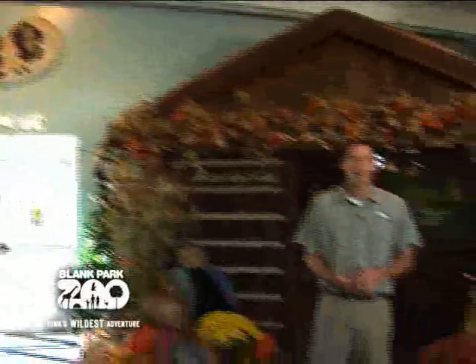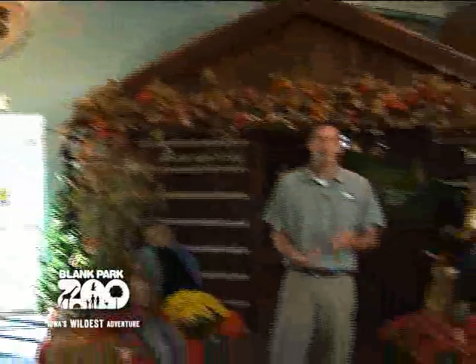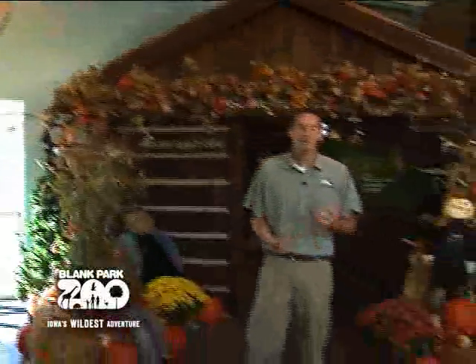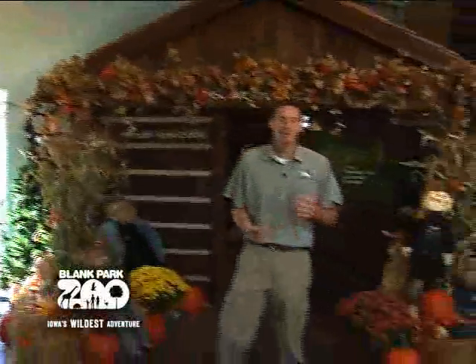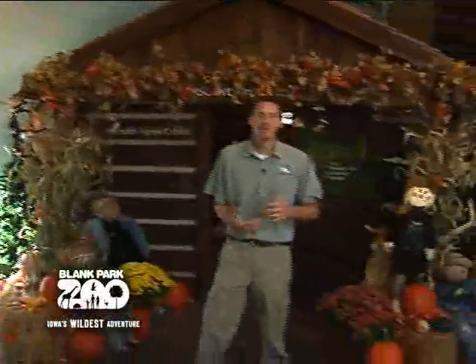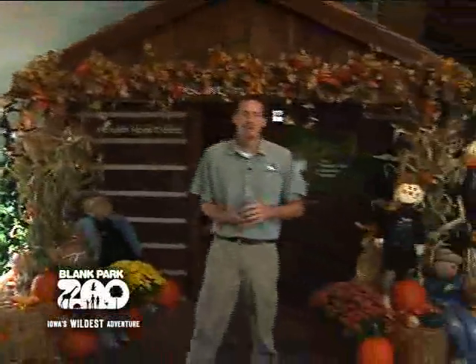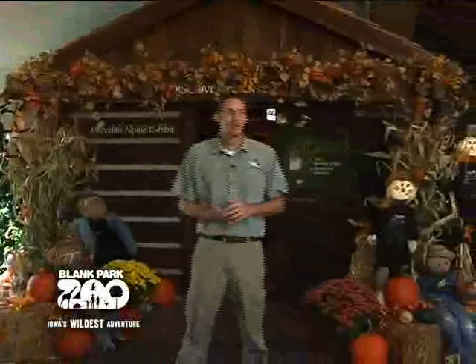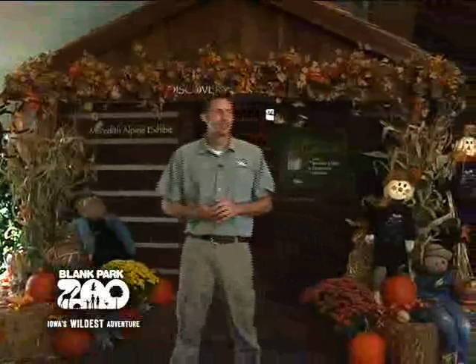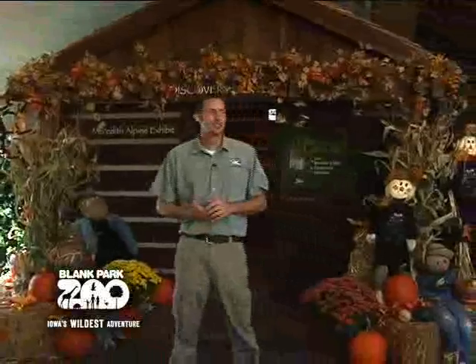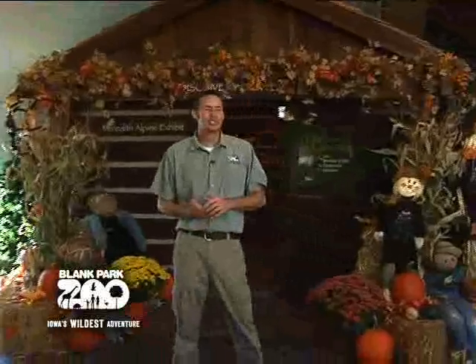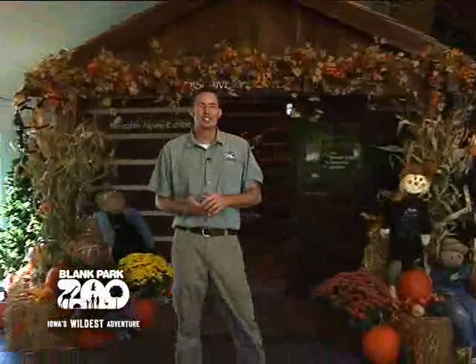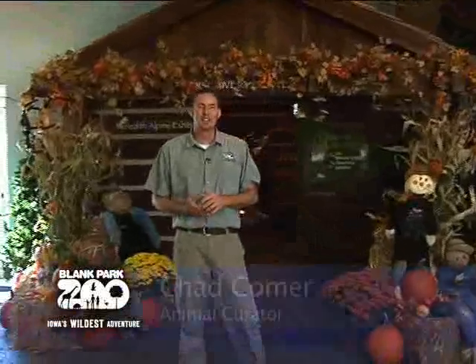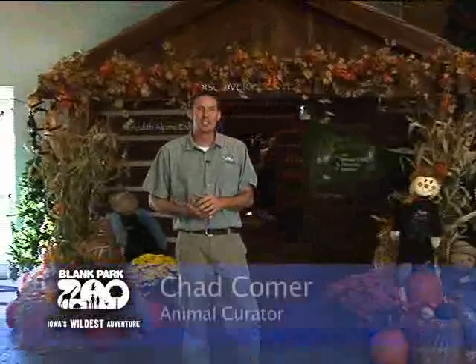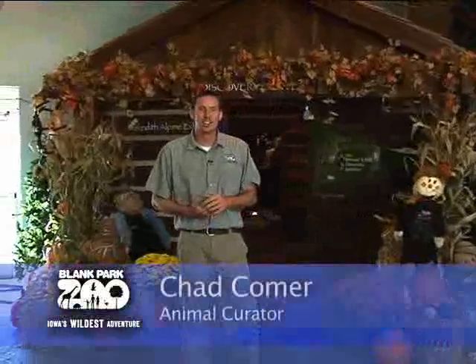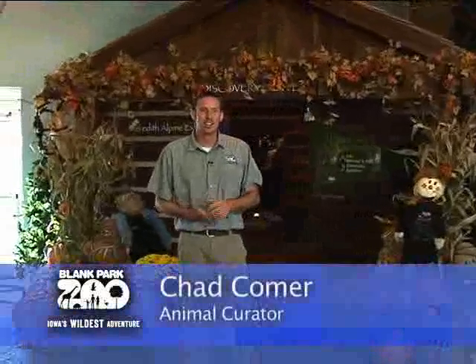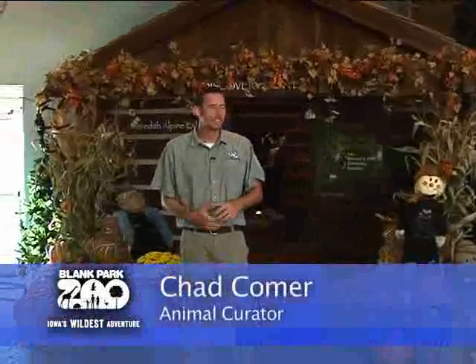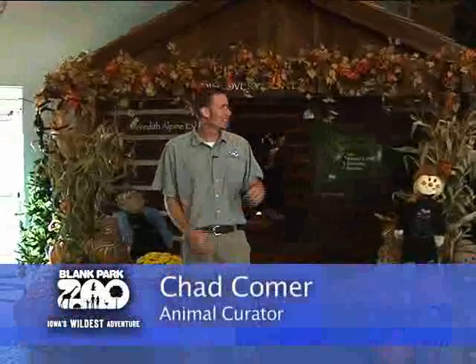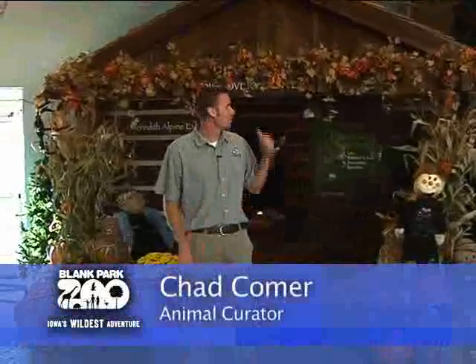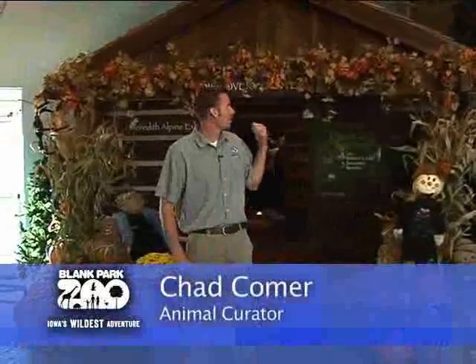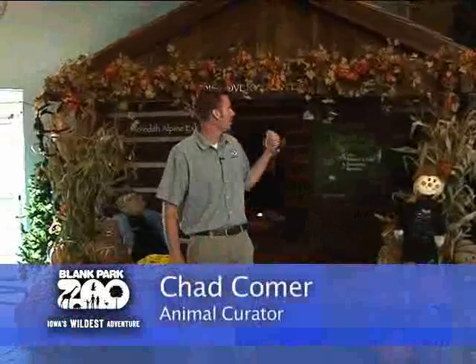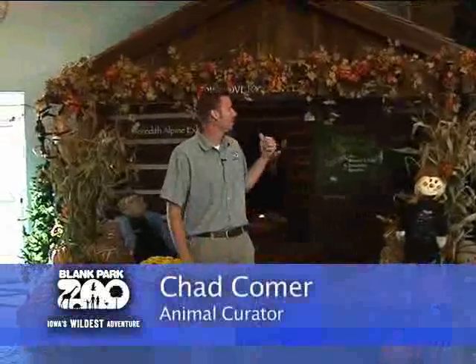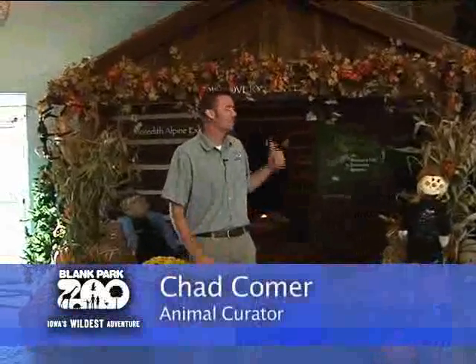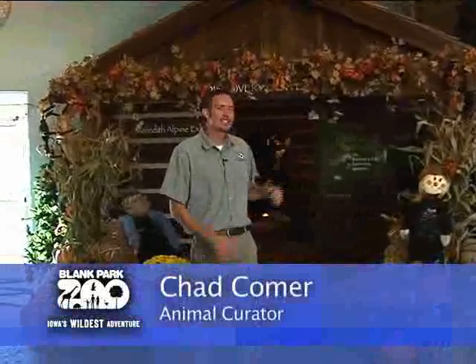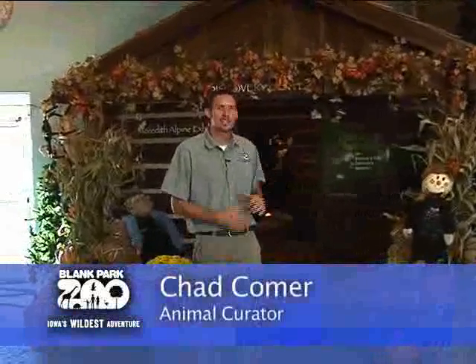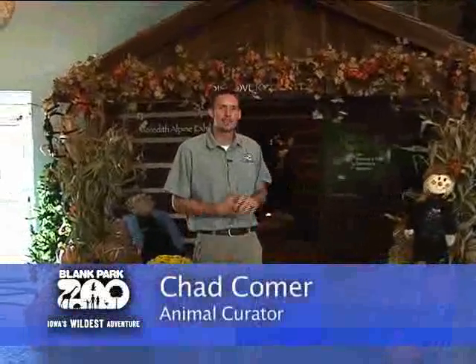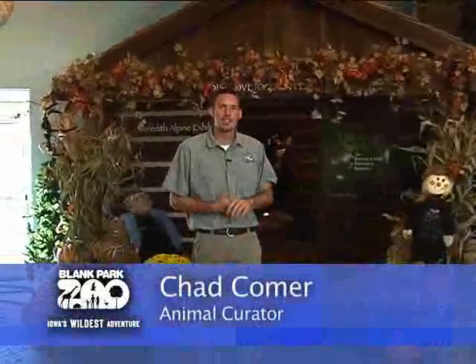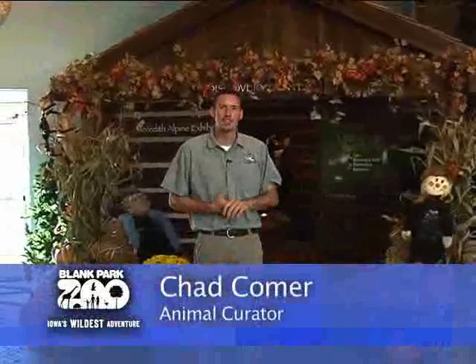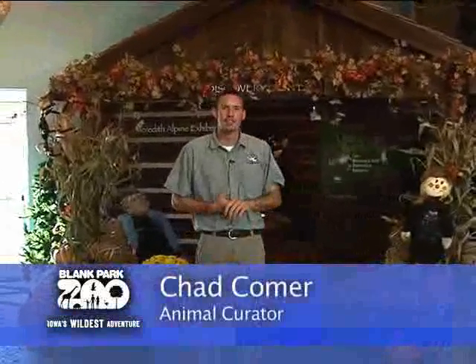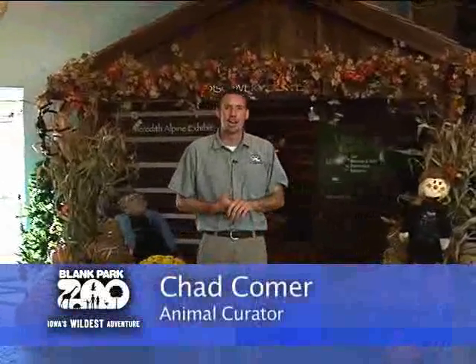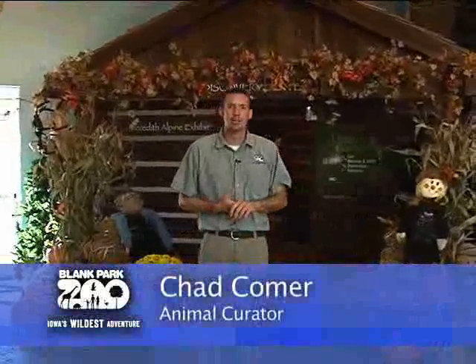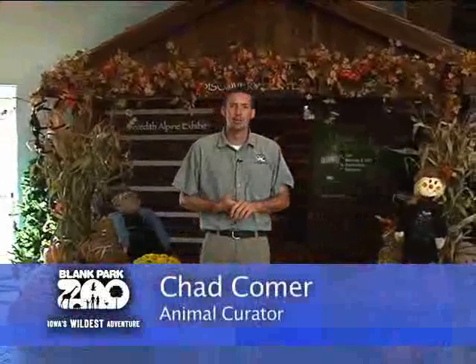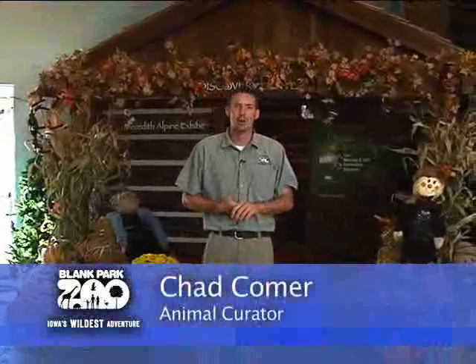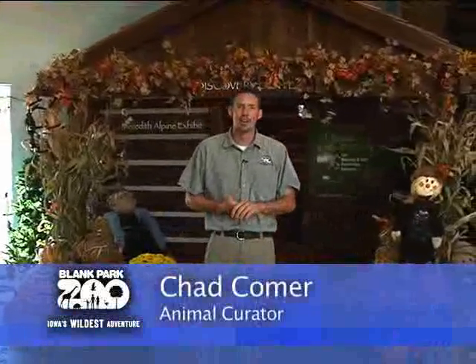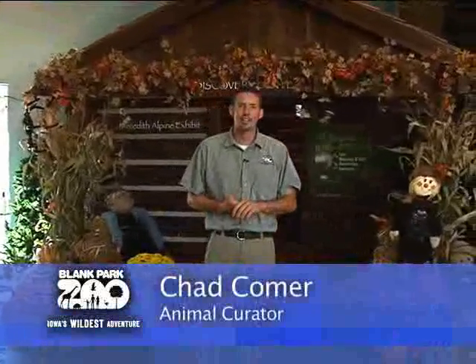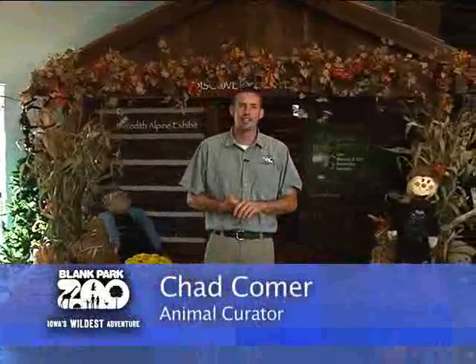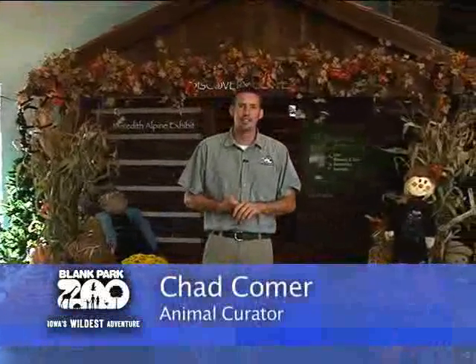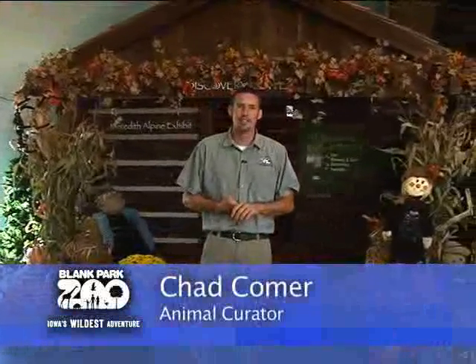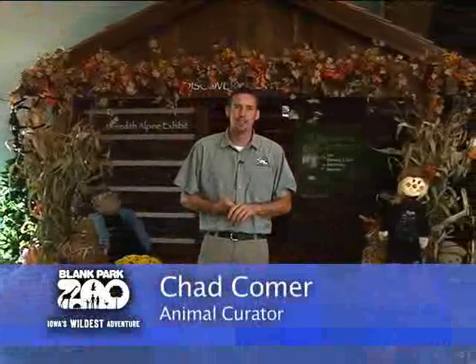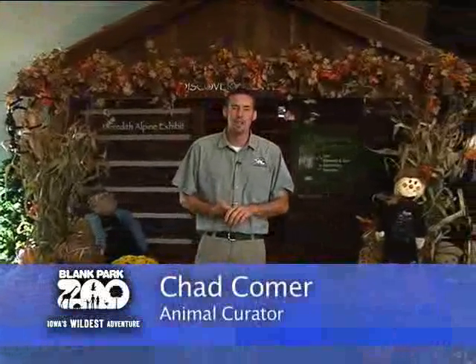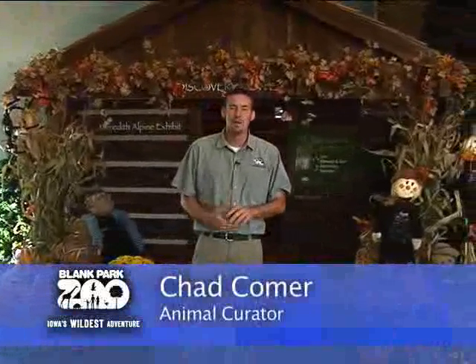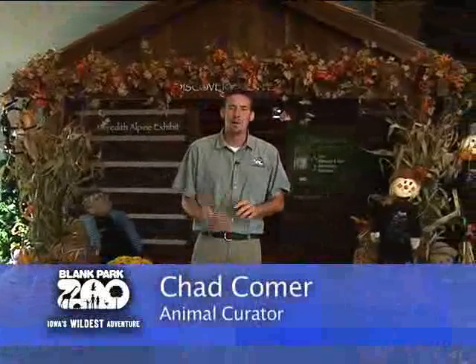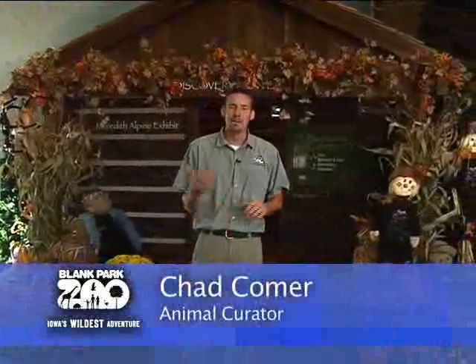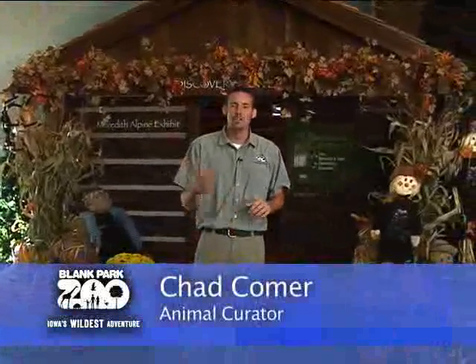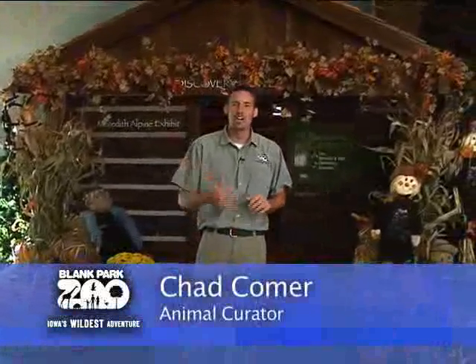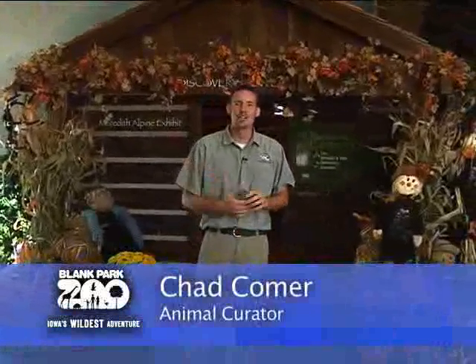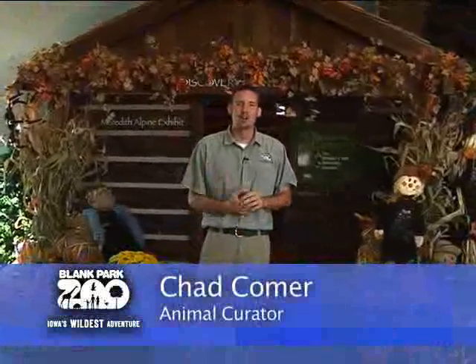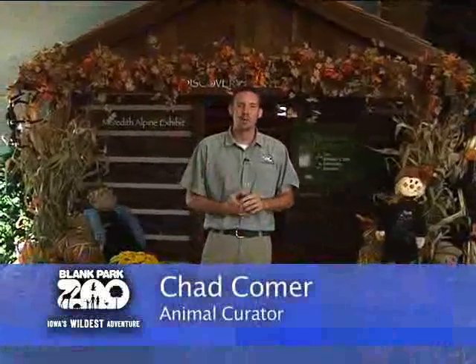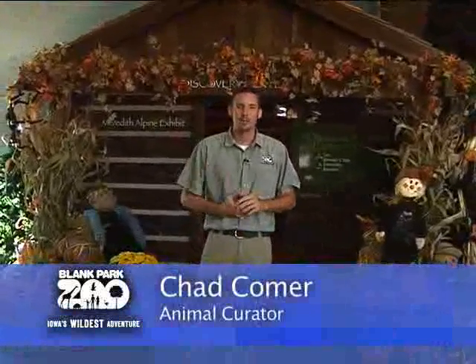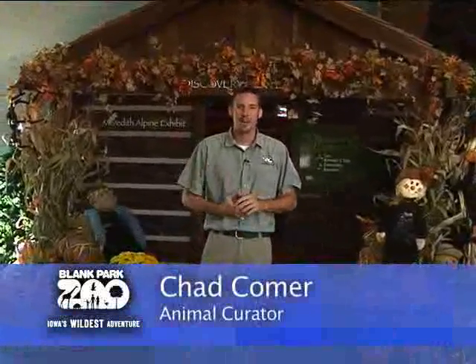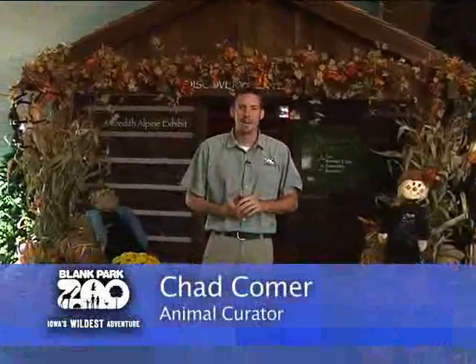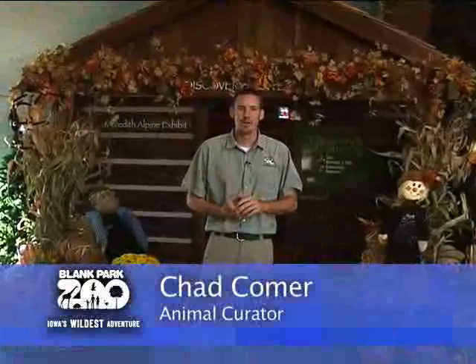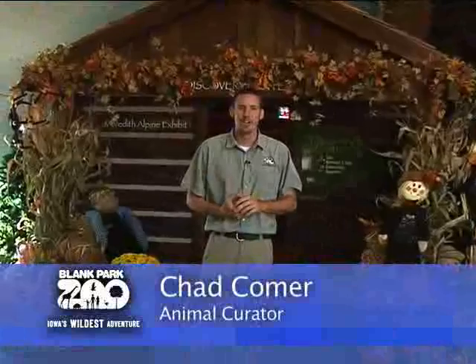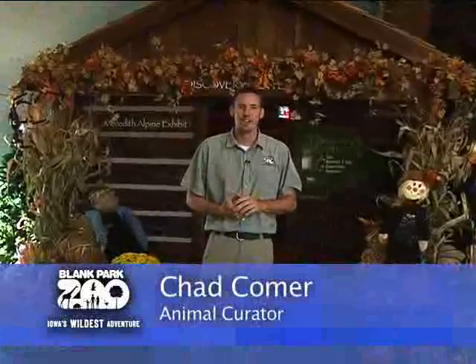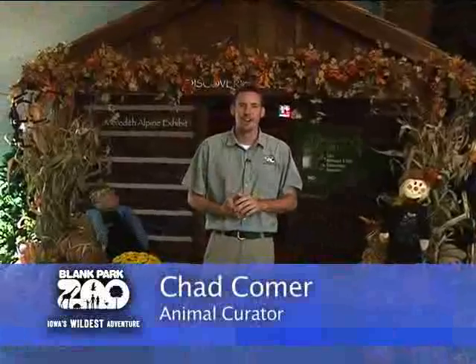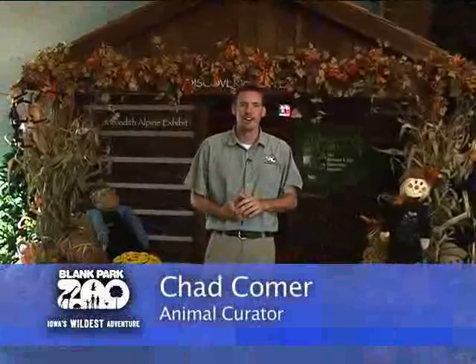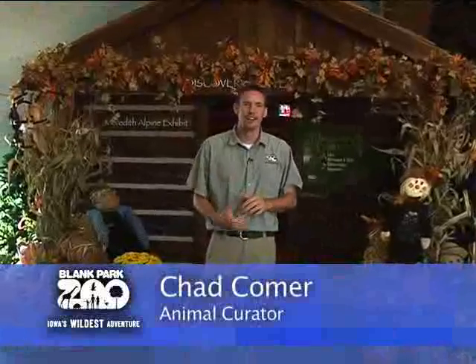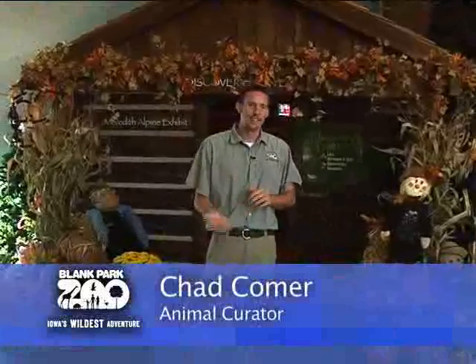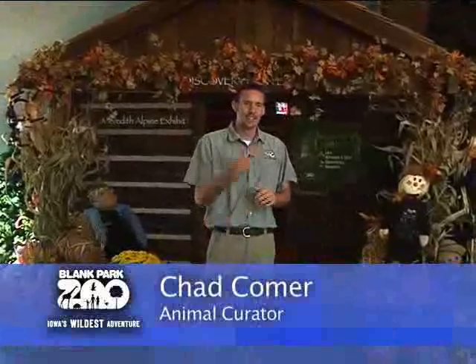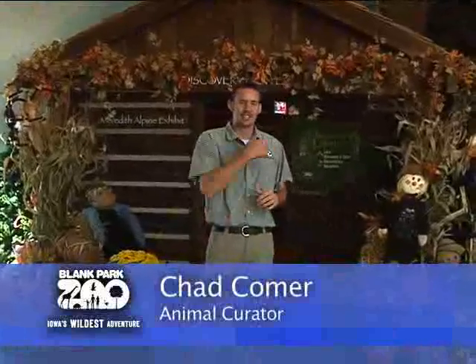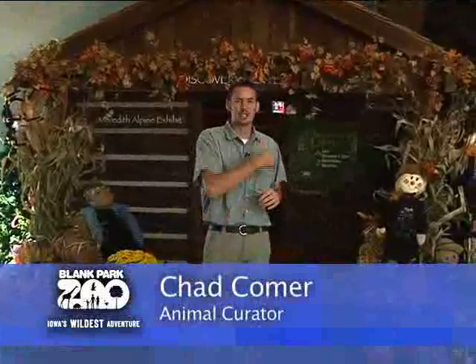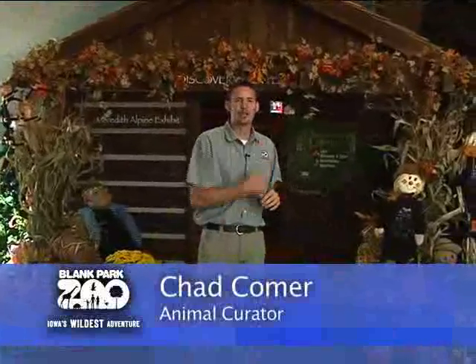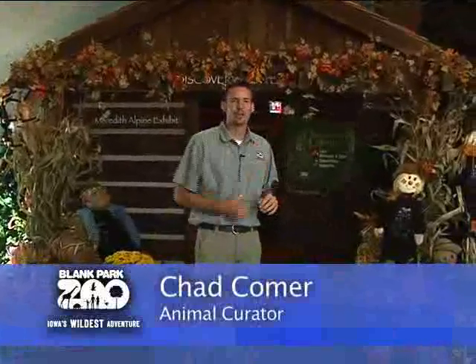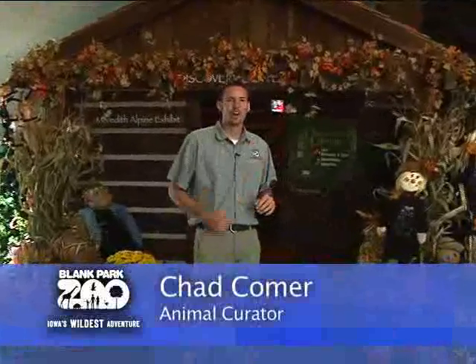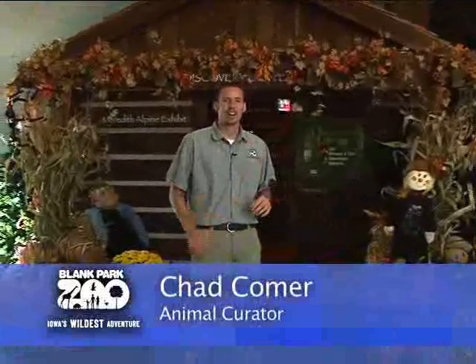Welcome to the Blank Park Zoo's Discovery Center. This is one of the first exhibits you'll find when you walk into the zoo. My name is Chad Comer, I'm an animal curator. Let's go for a walk.